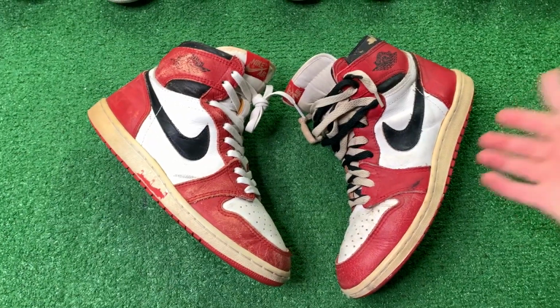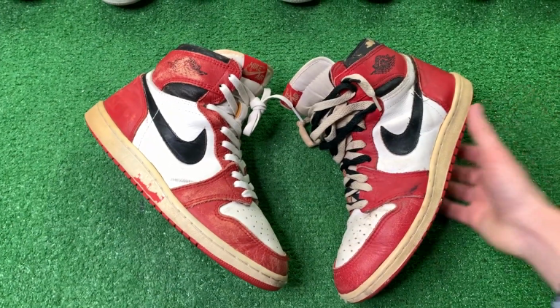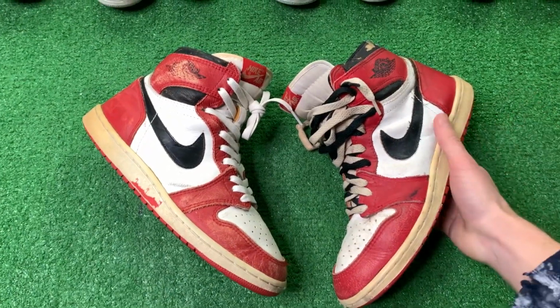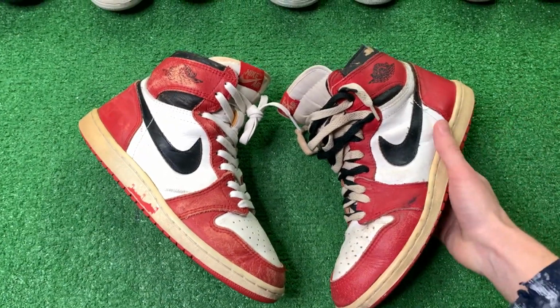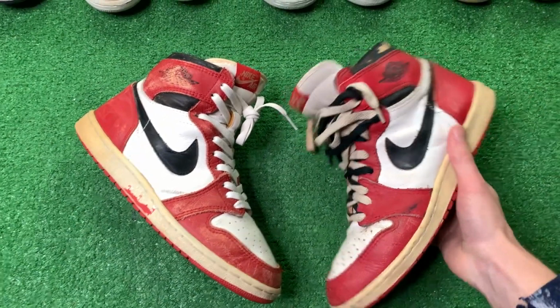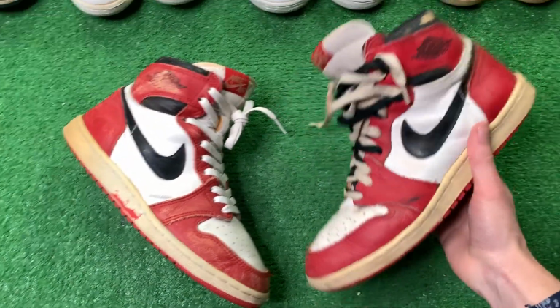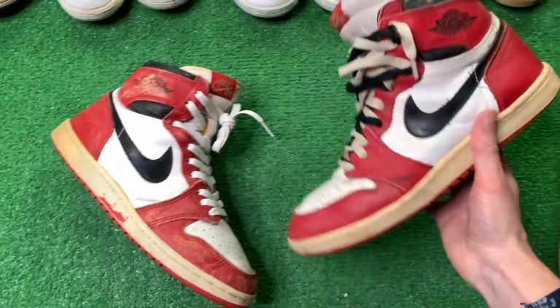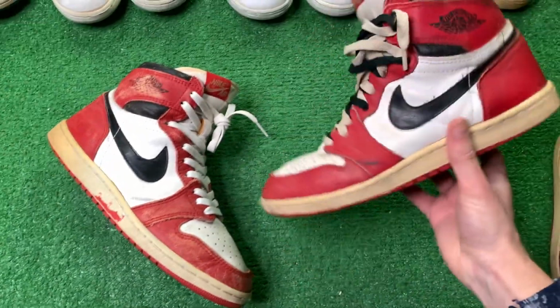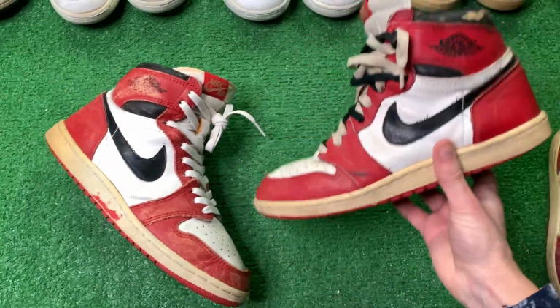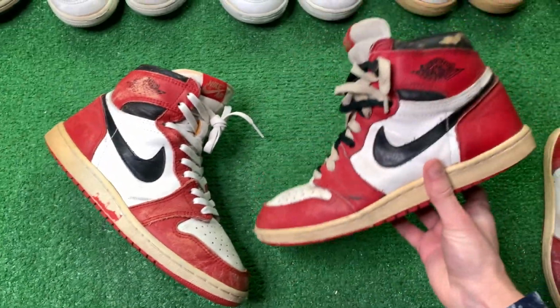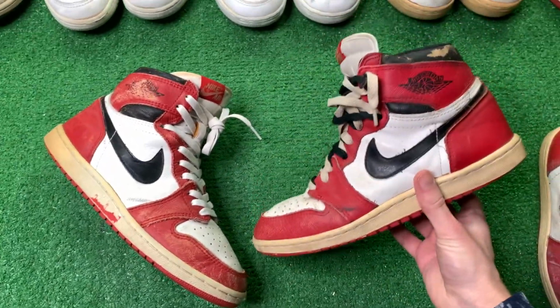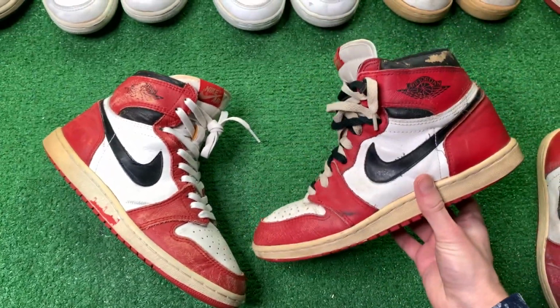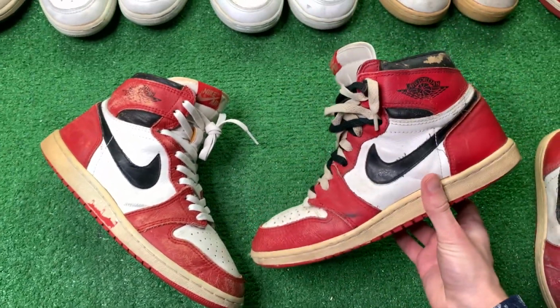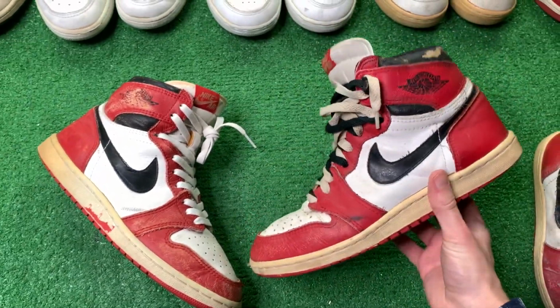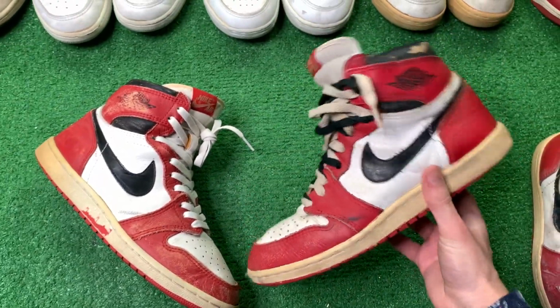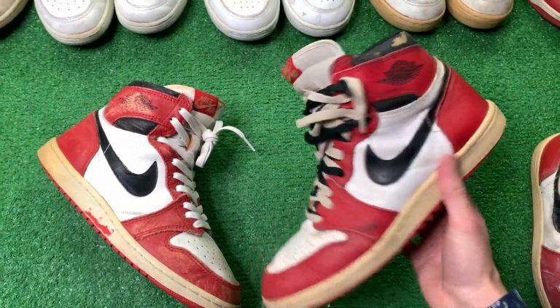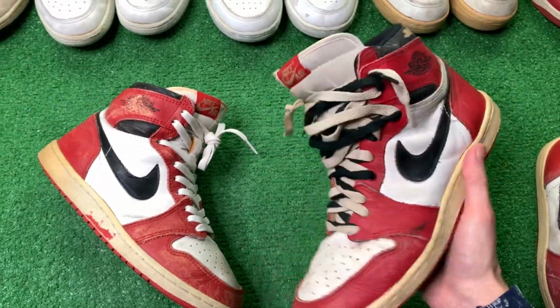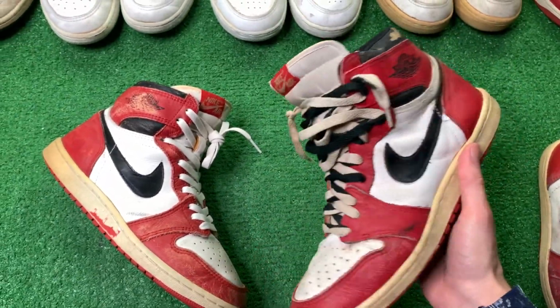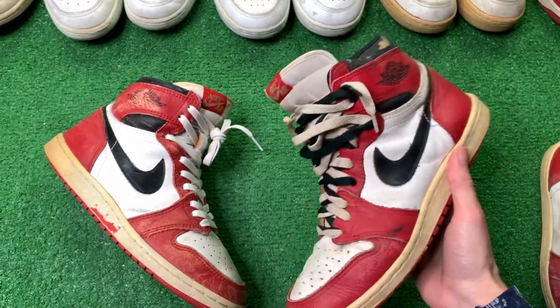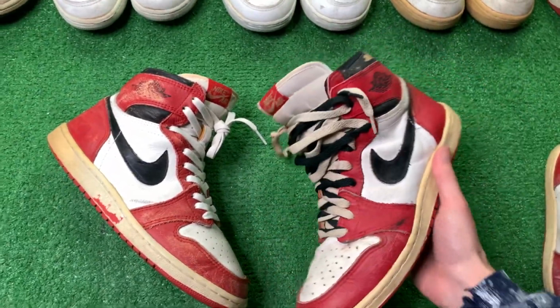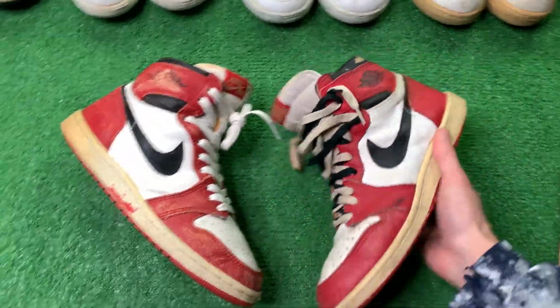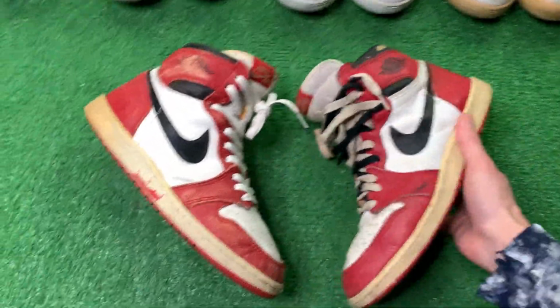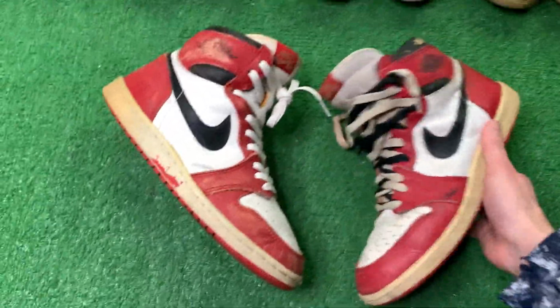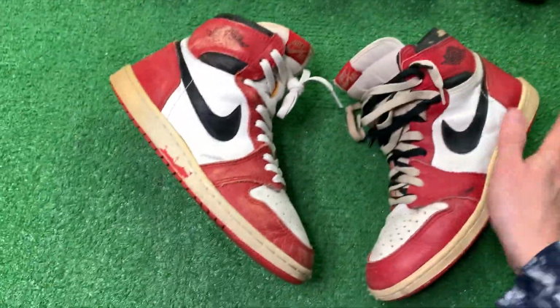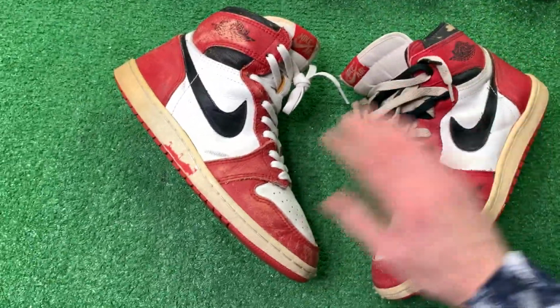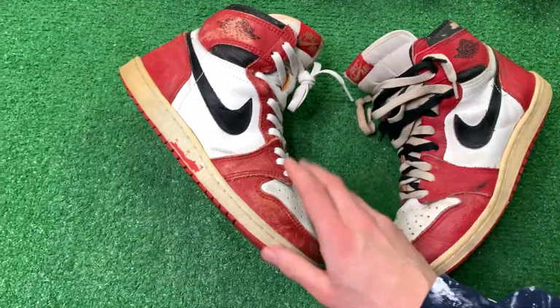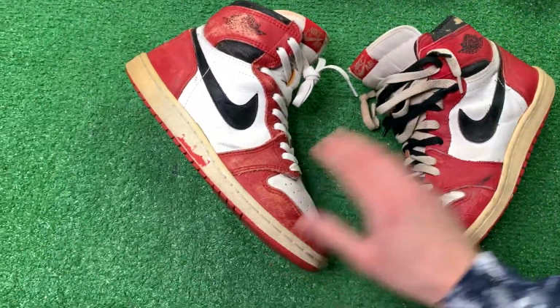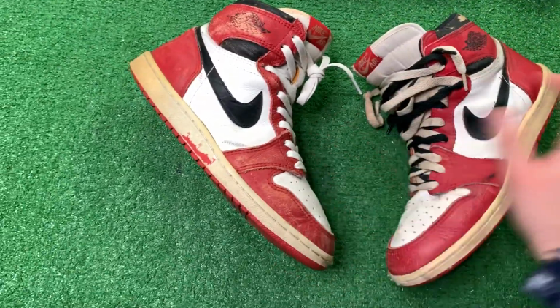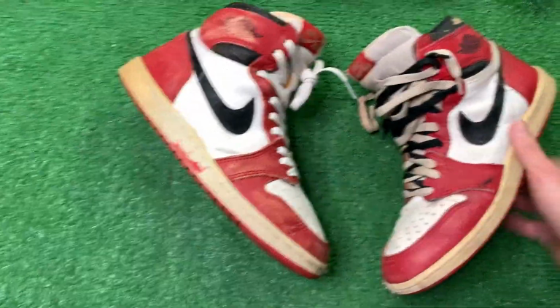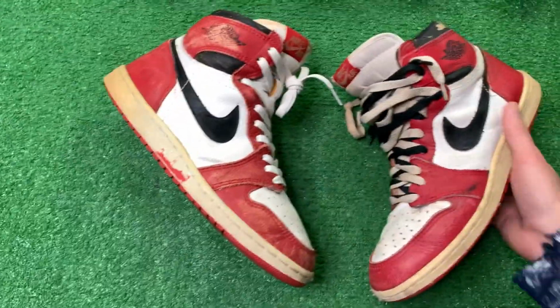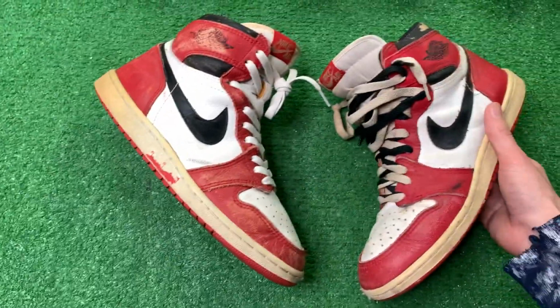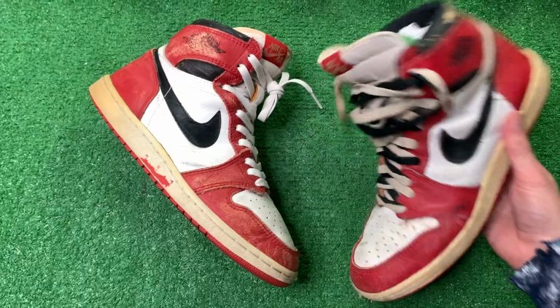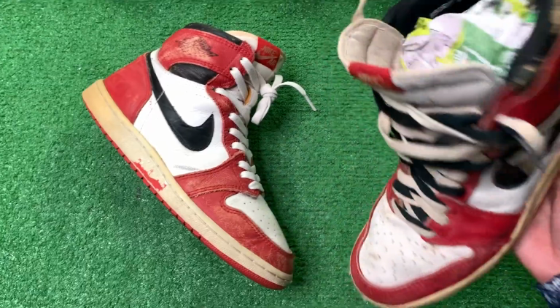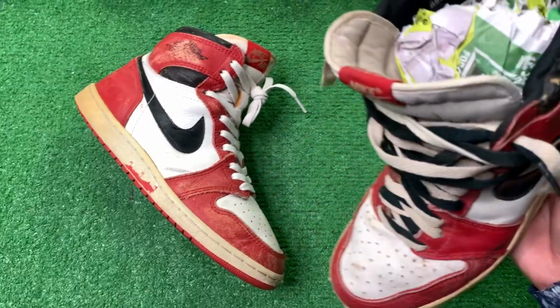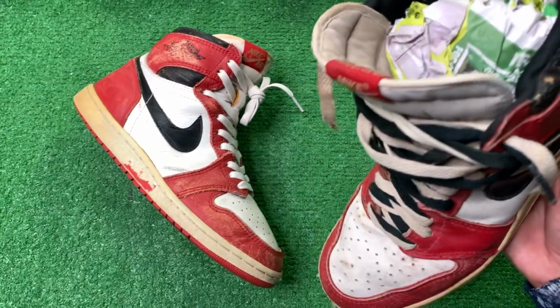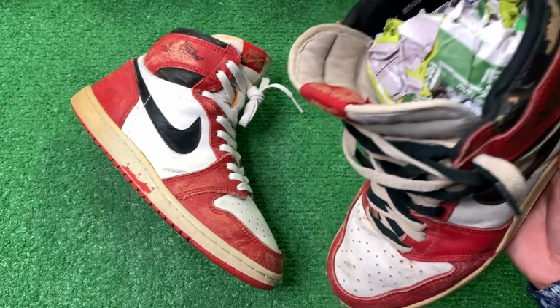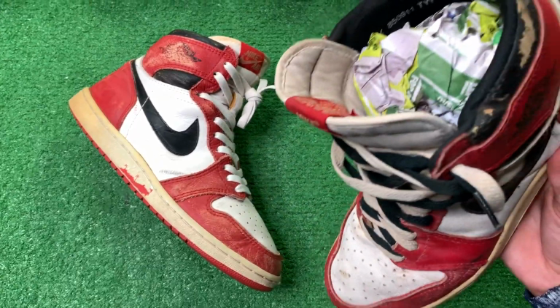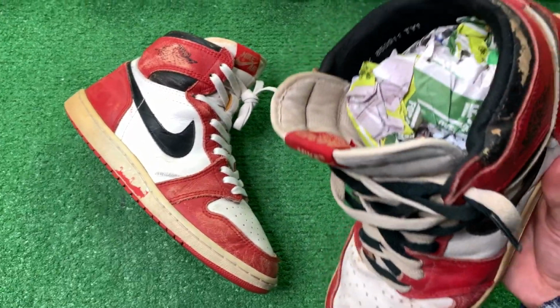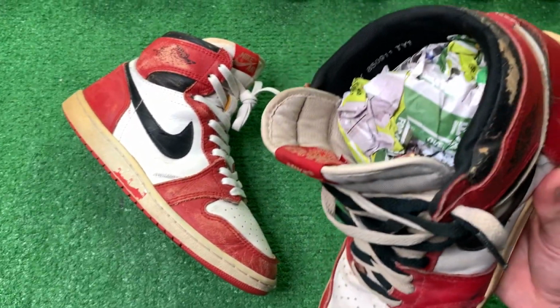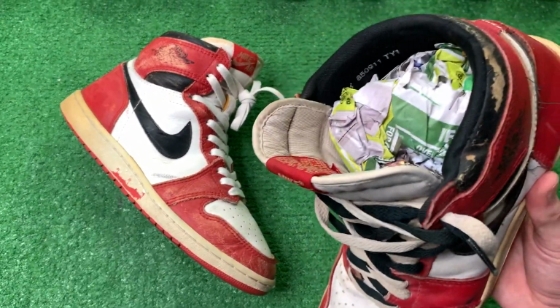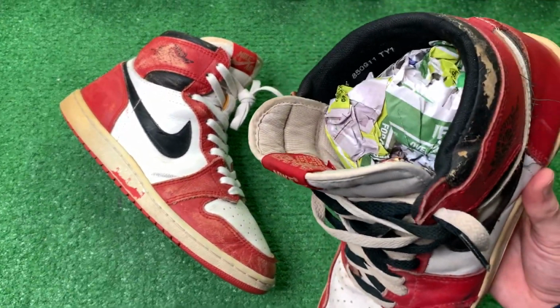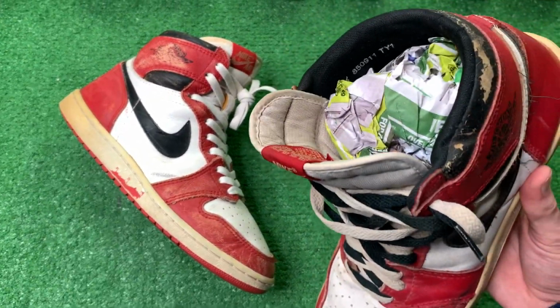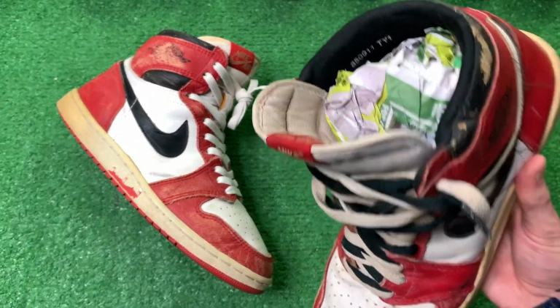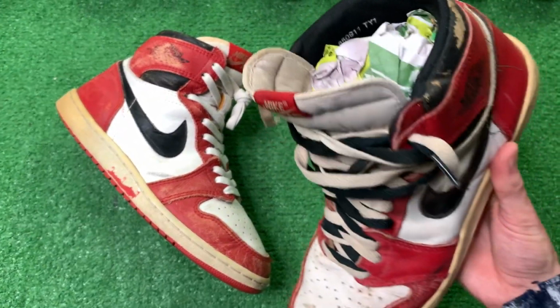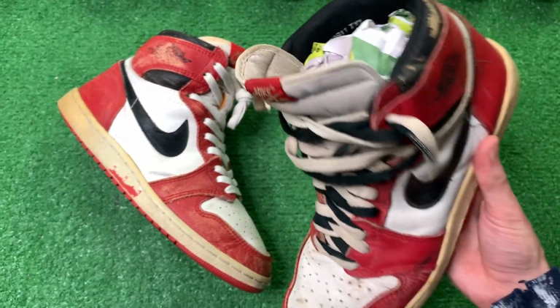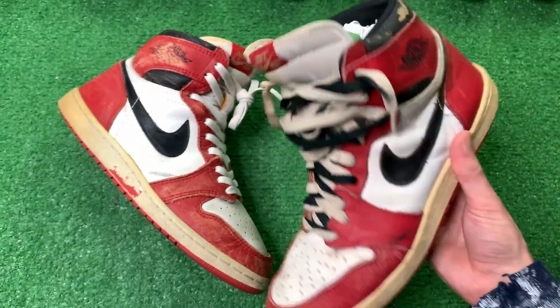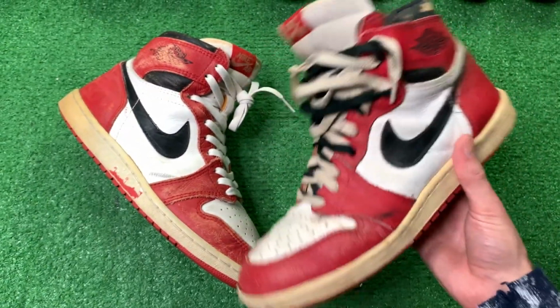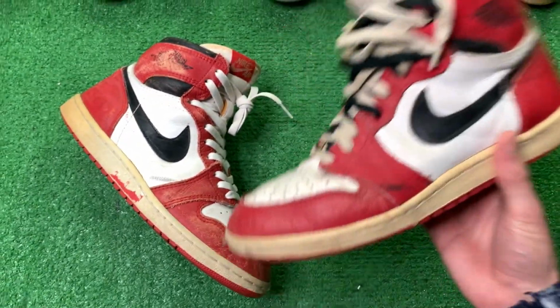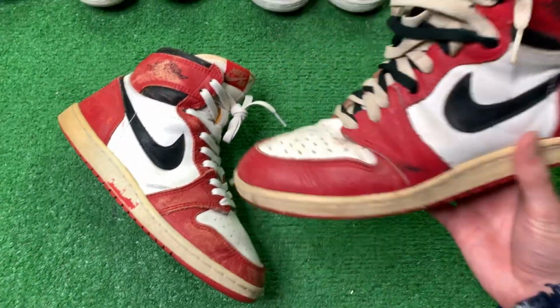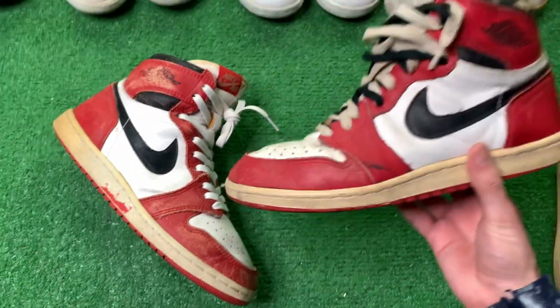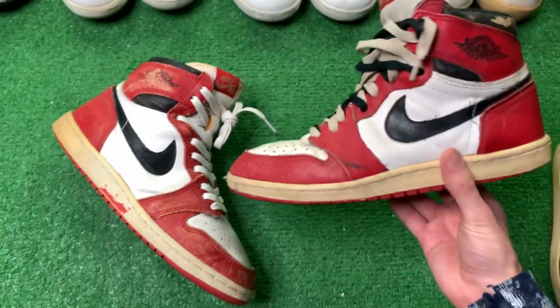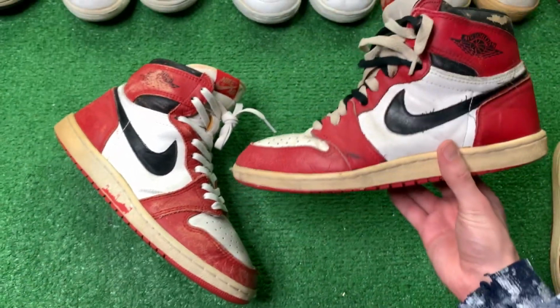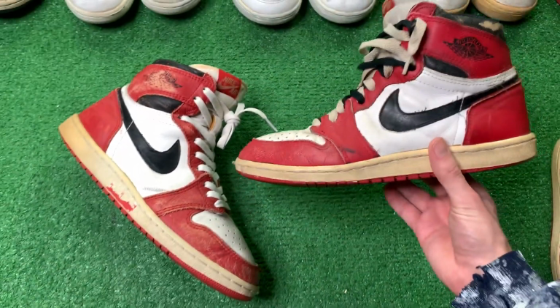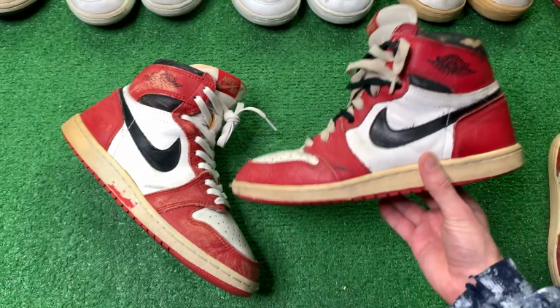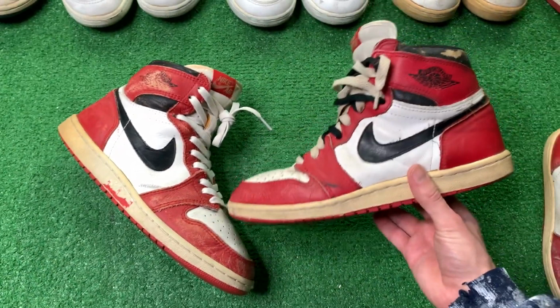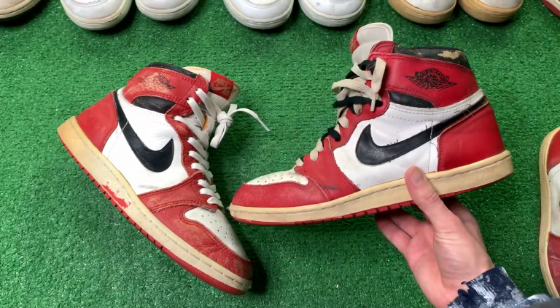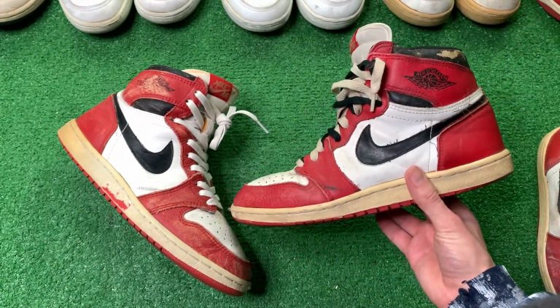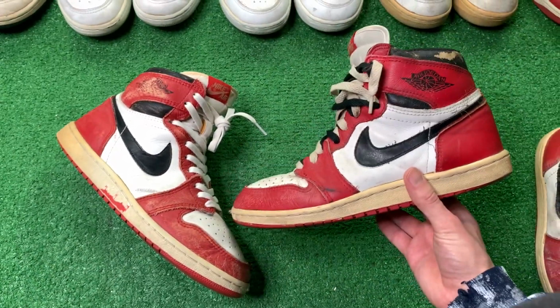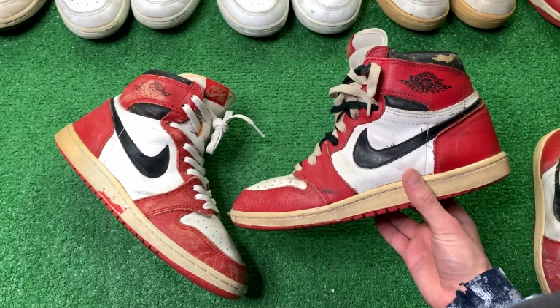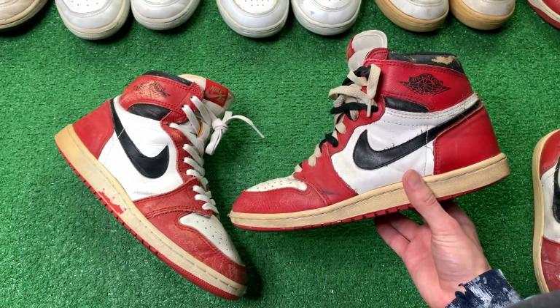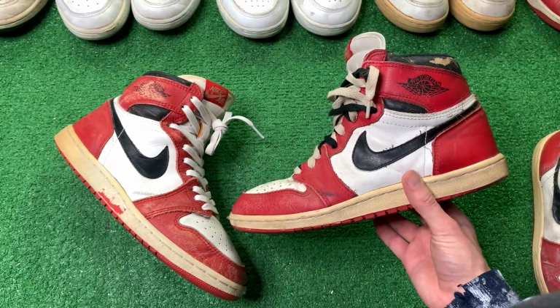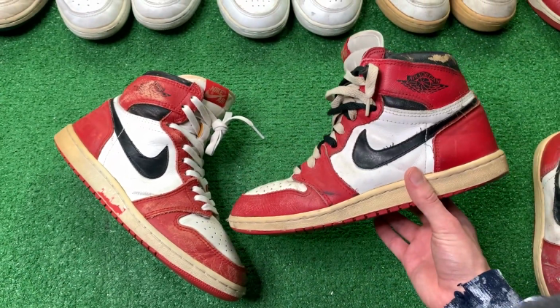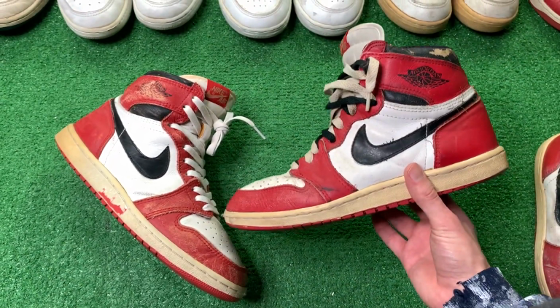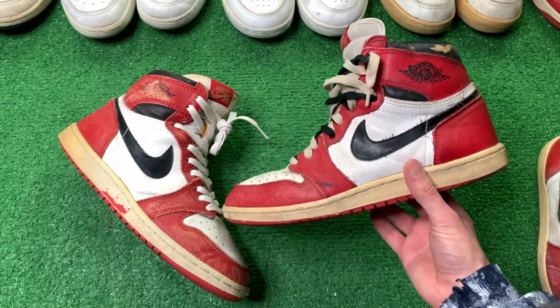This is from a different factory than the other one — this is the TY, I think, TY1. So this shape is a little bit better. Same shoe, different vibe.